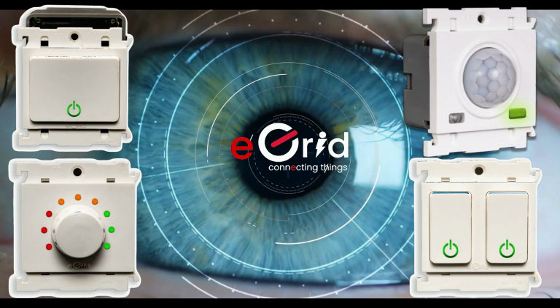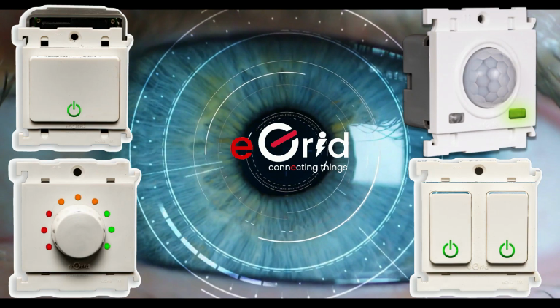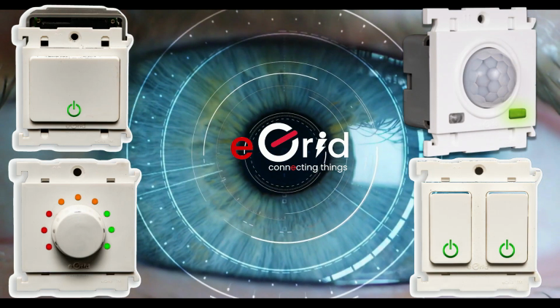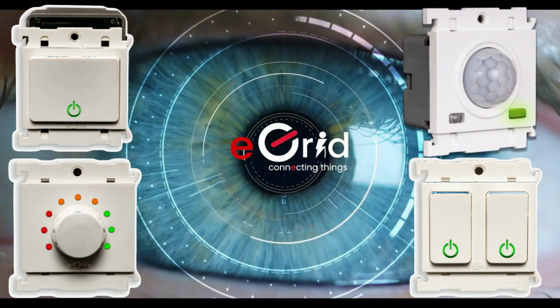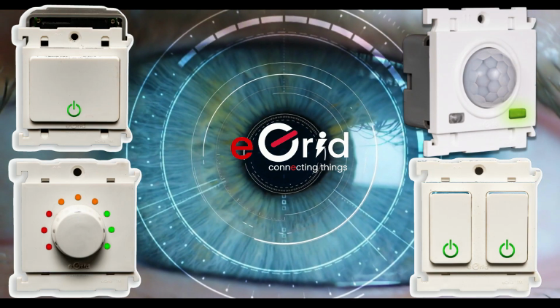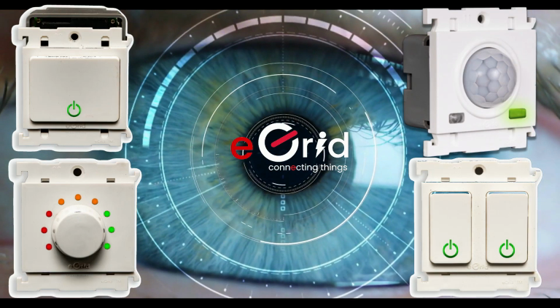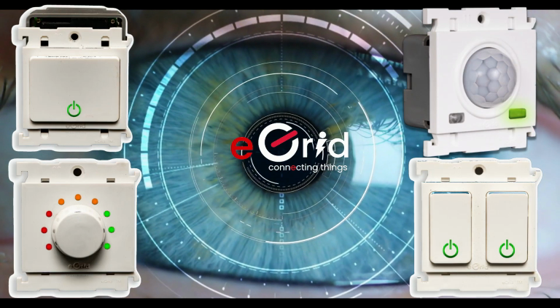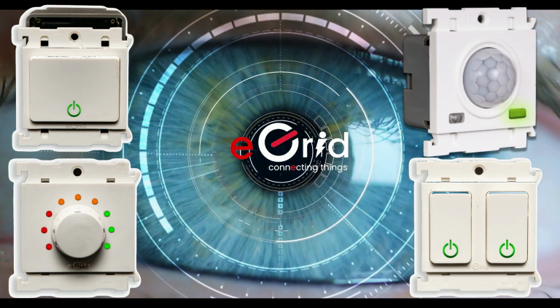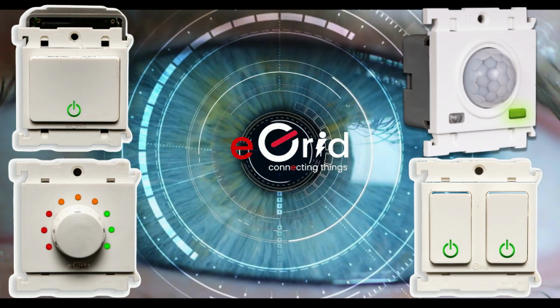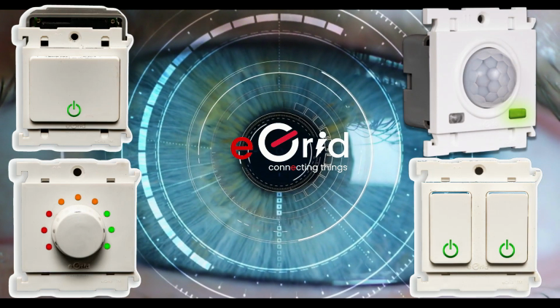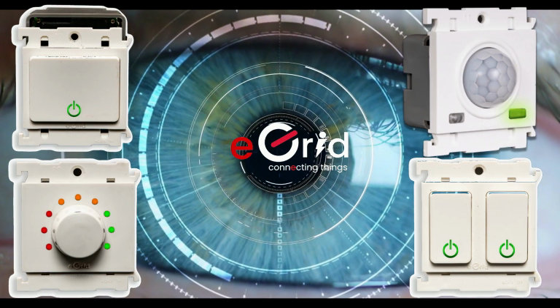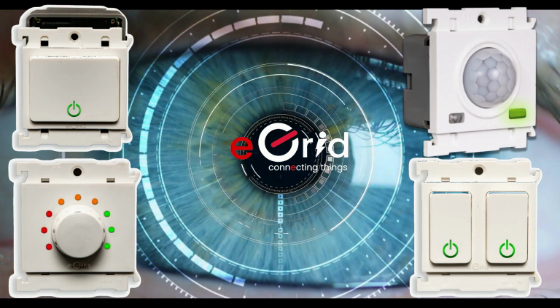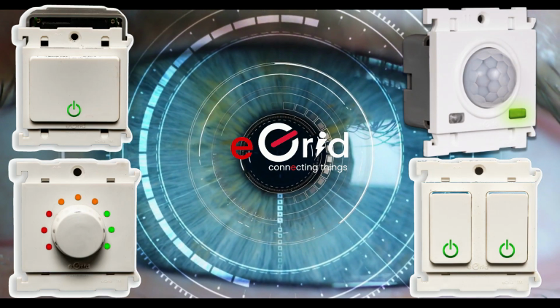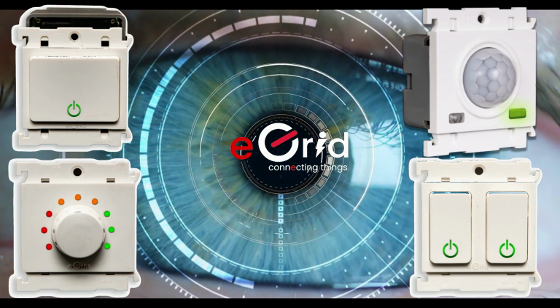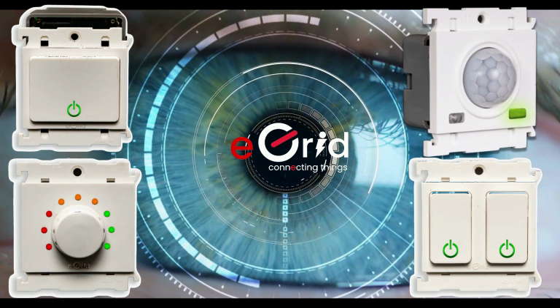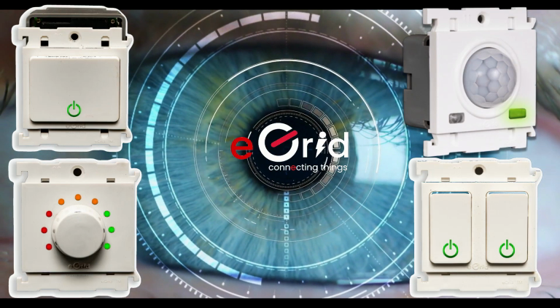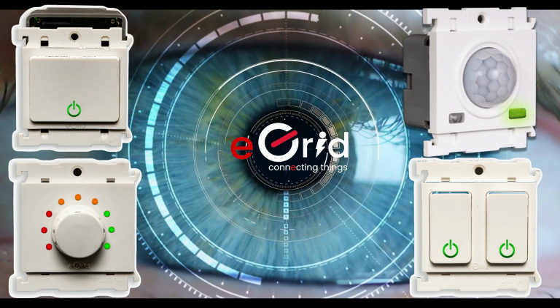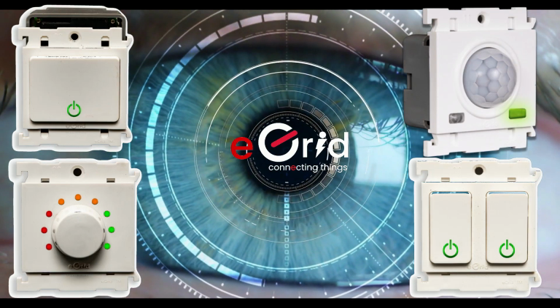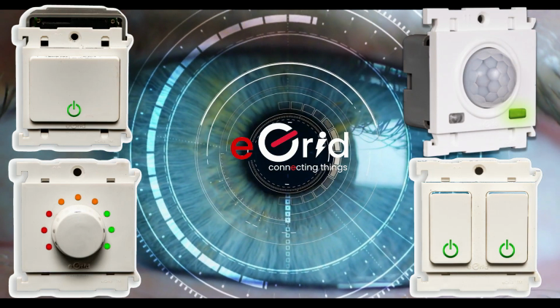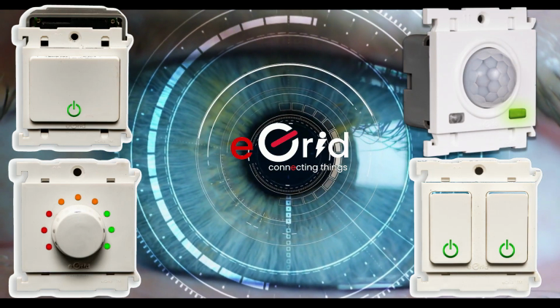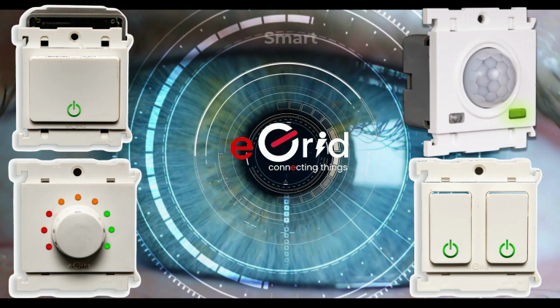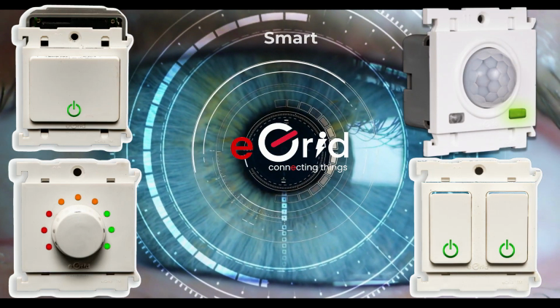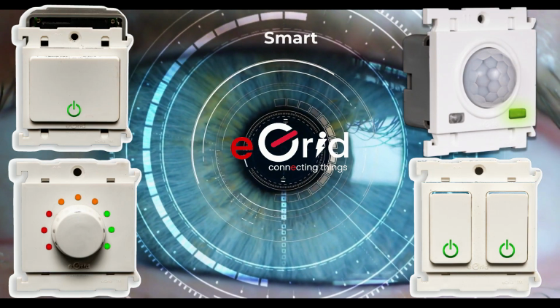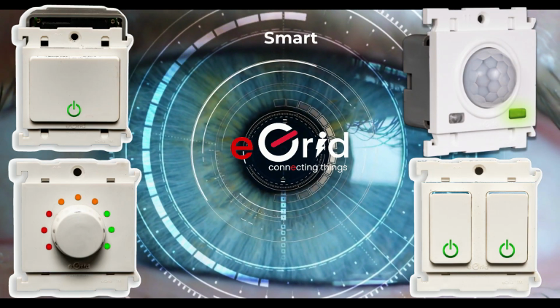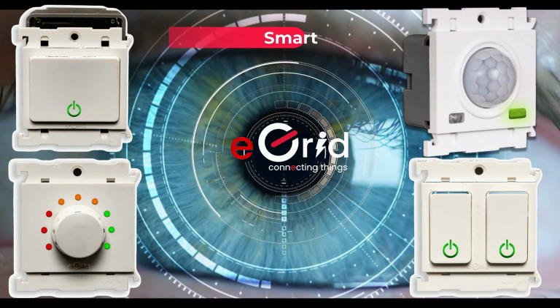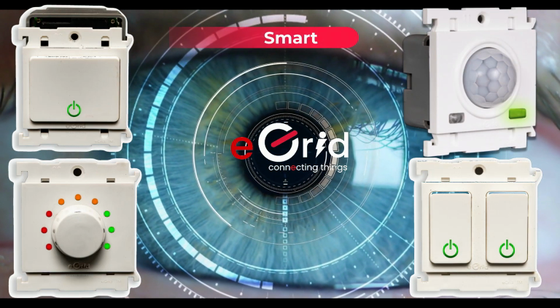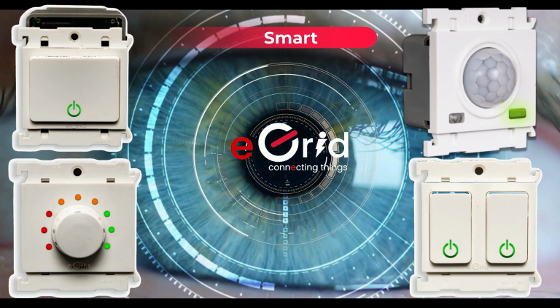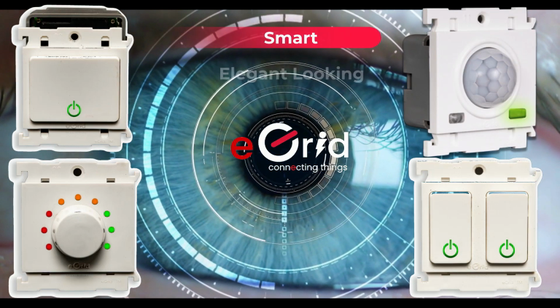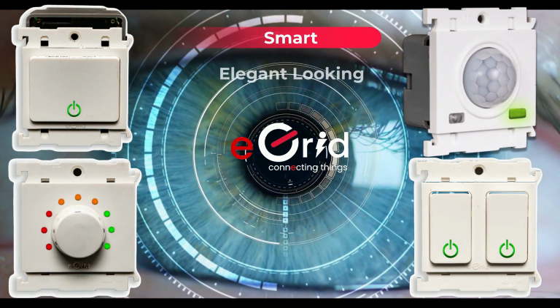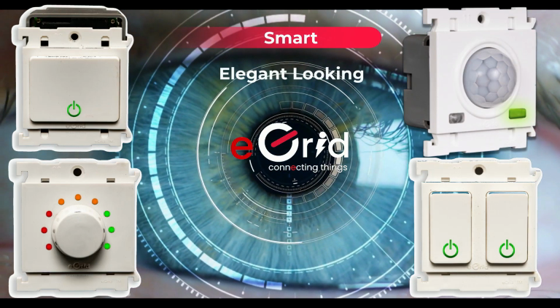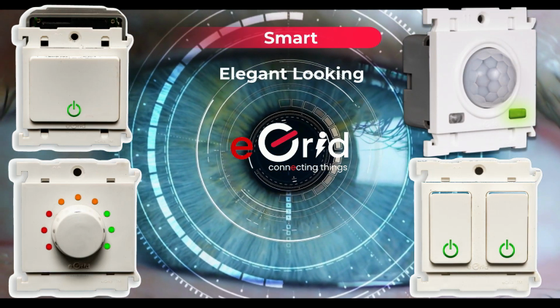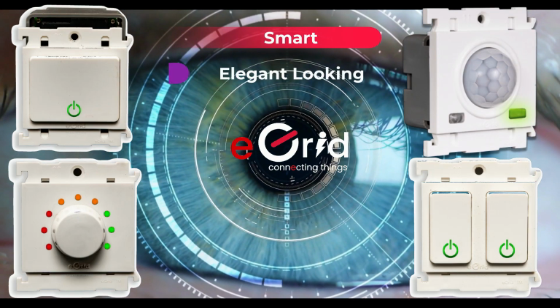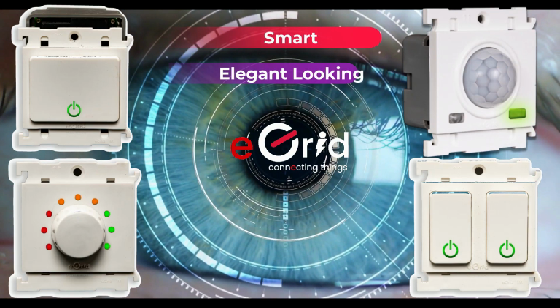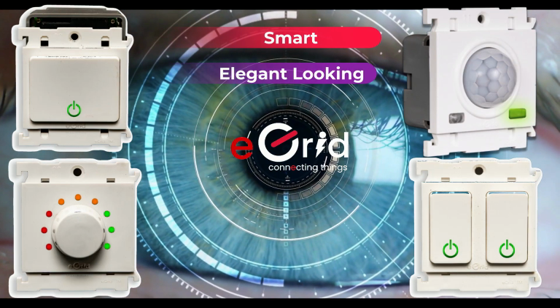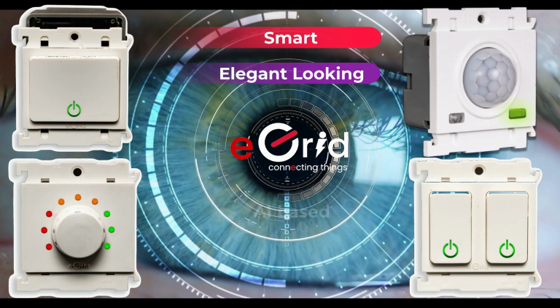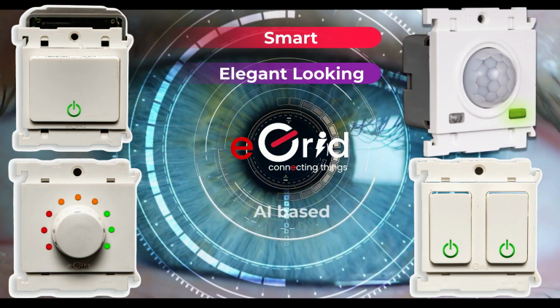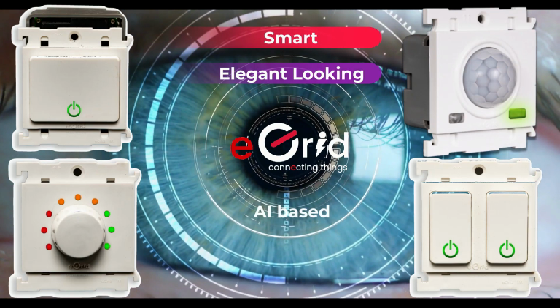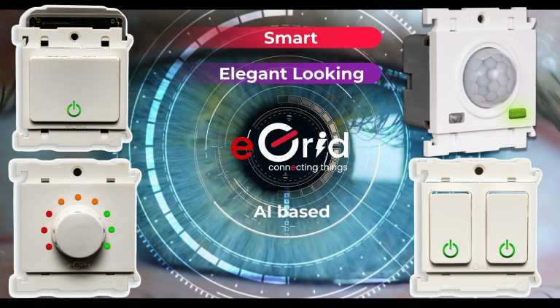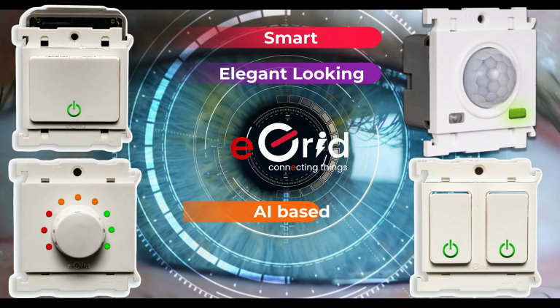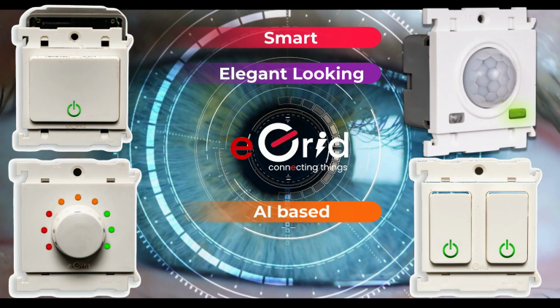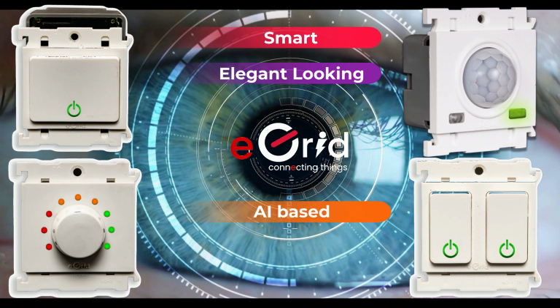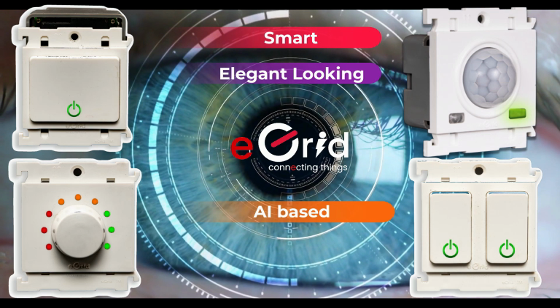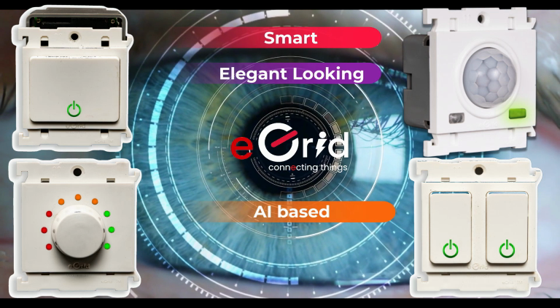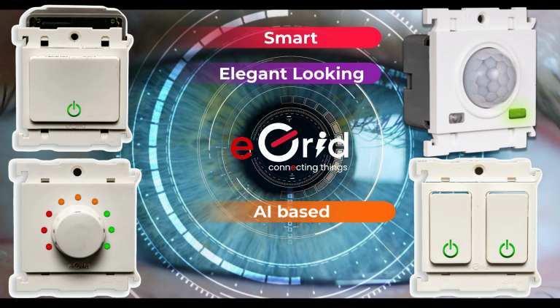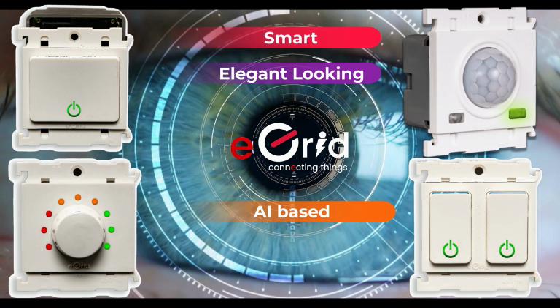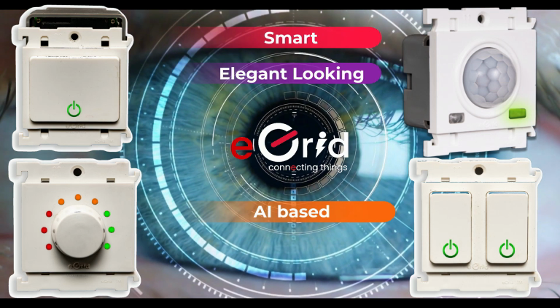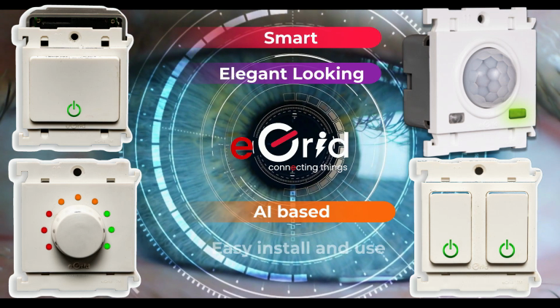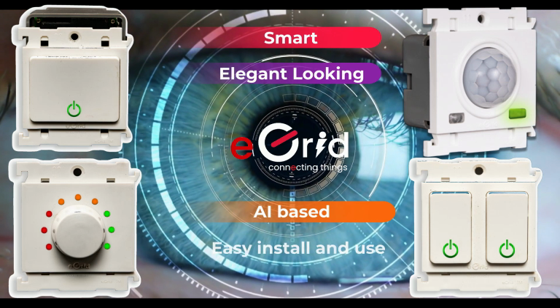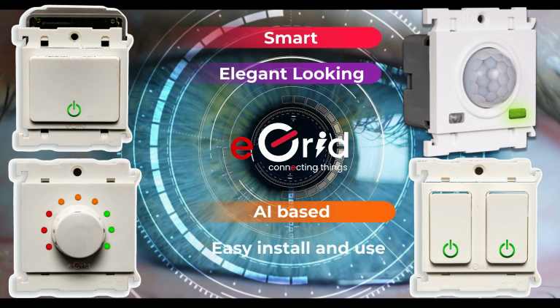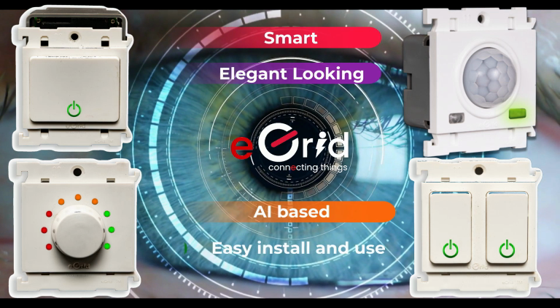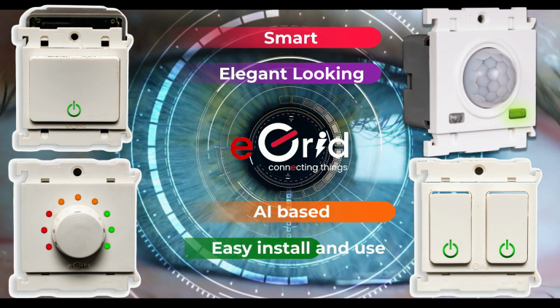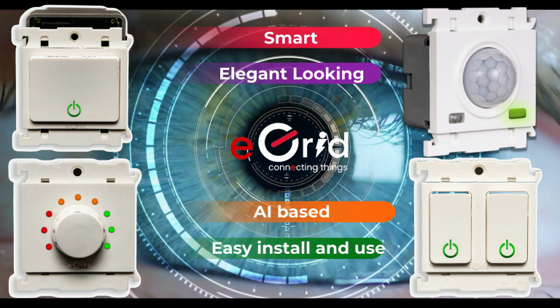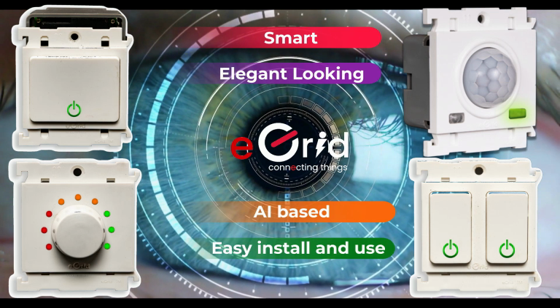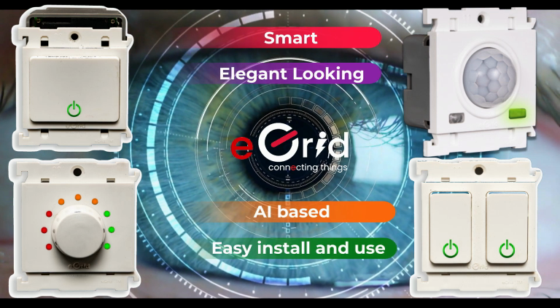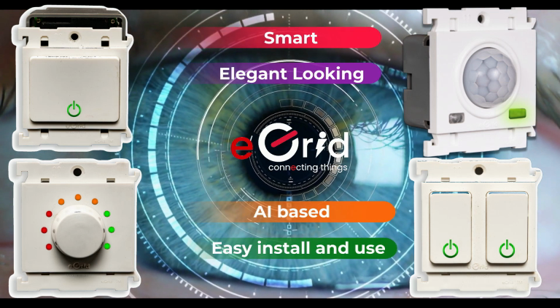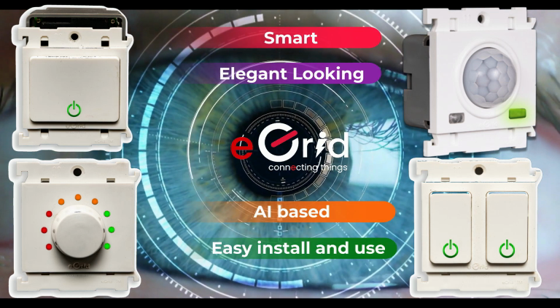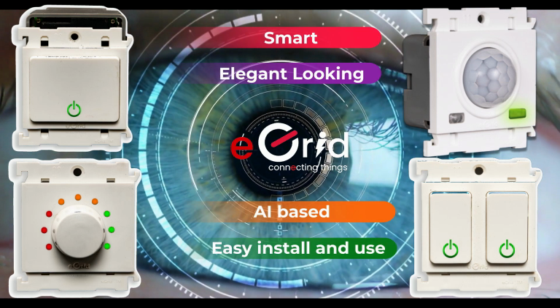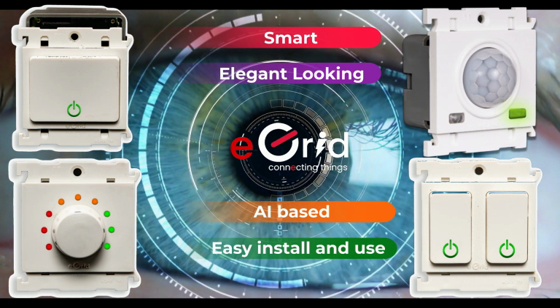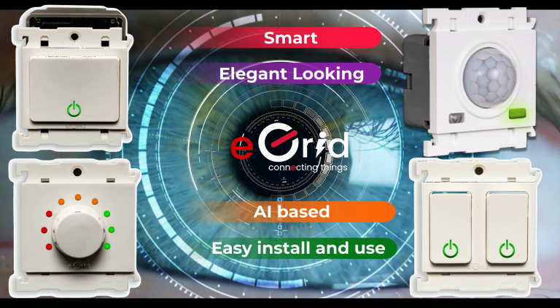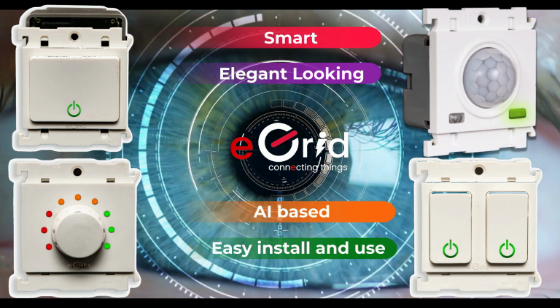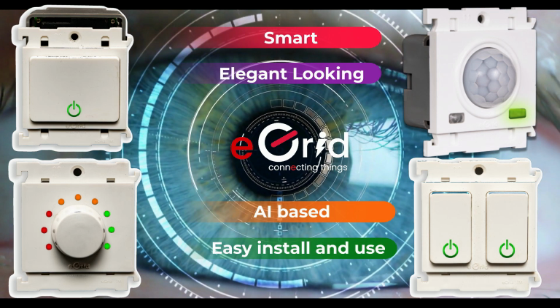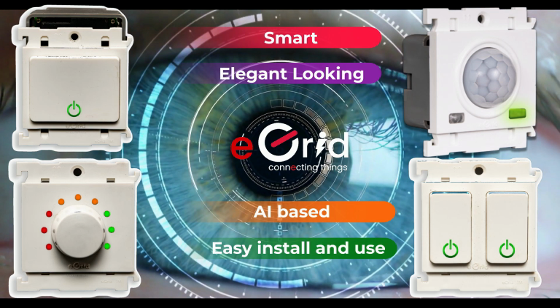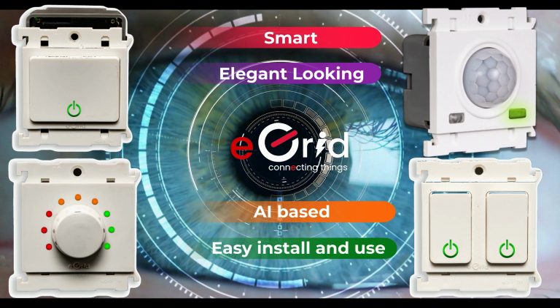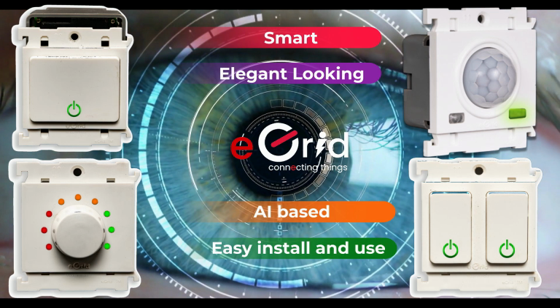Introducing eGrid's Switch Modules, which is smart, elegant-looking, AI-based control with easy install and use.